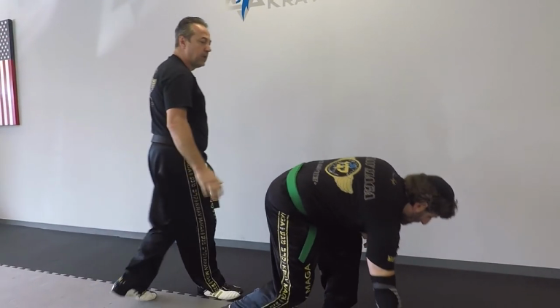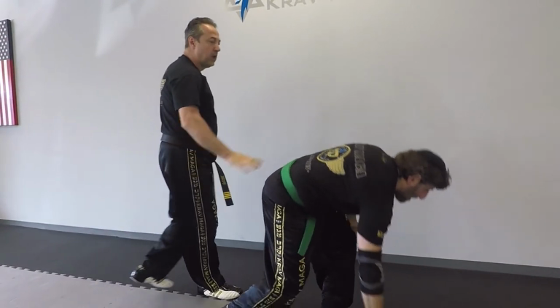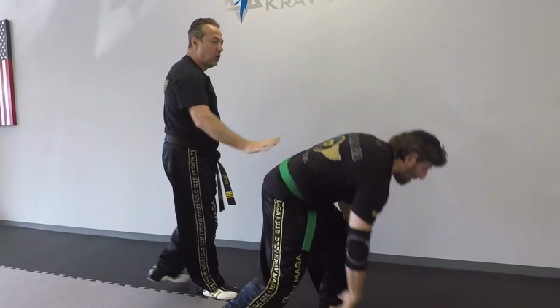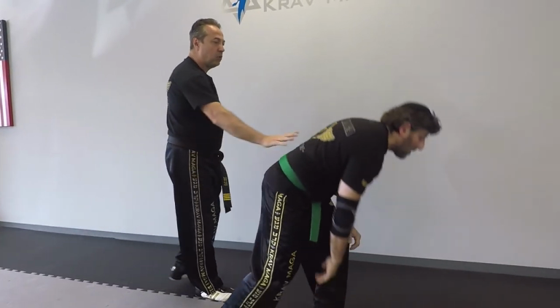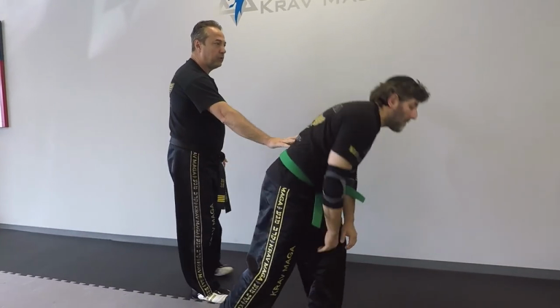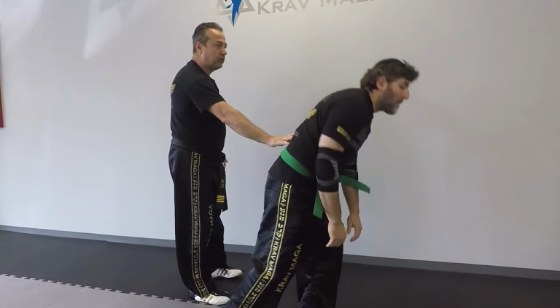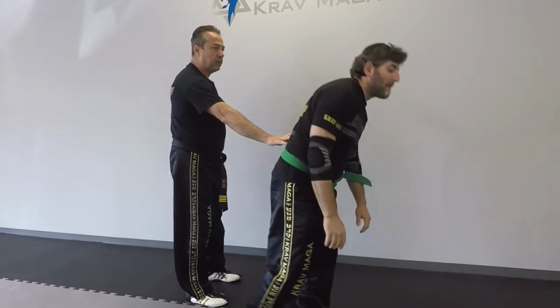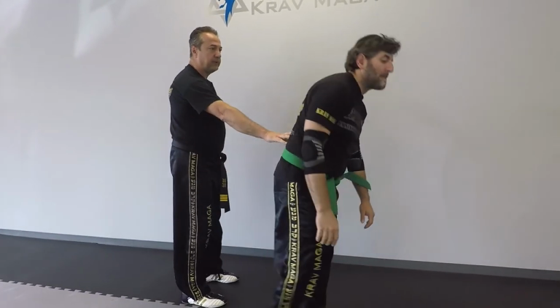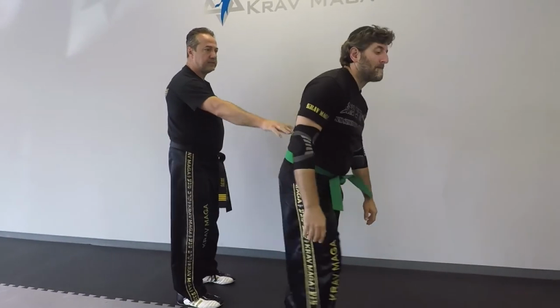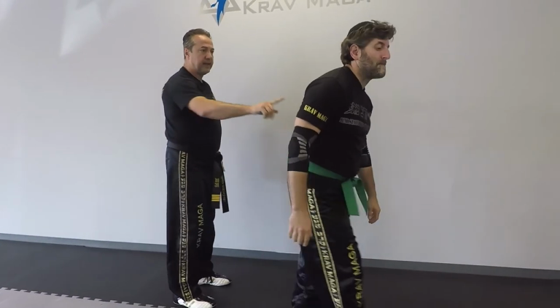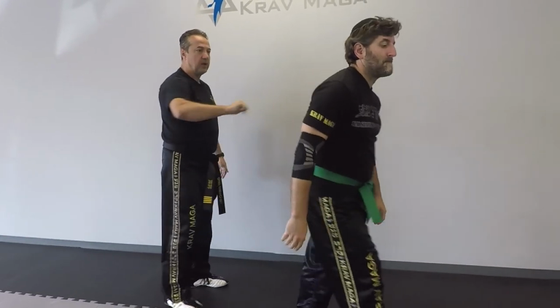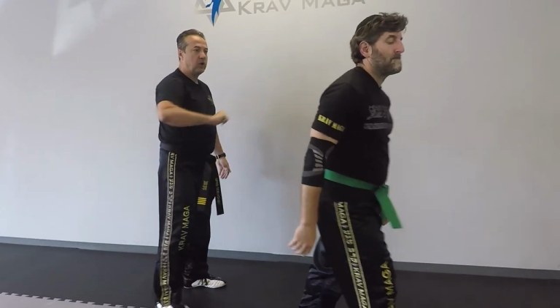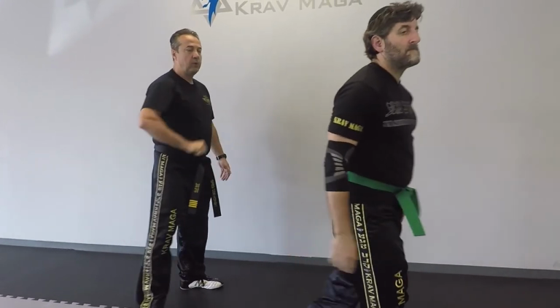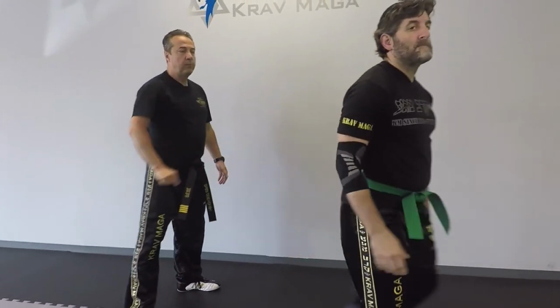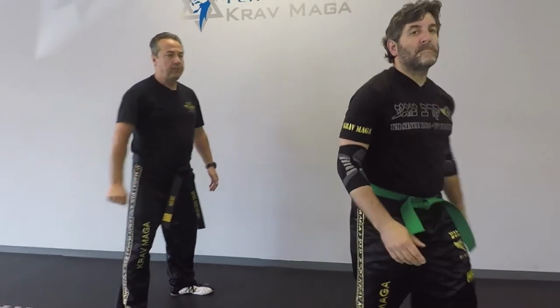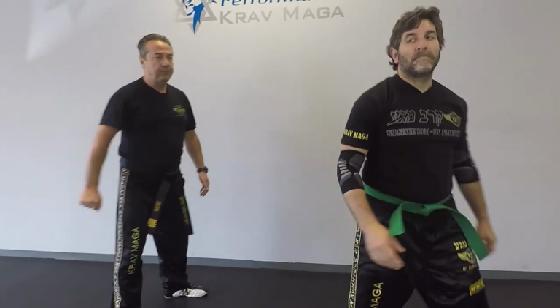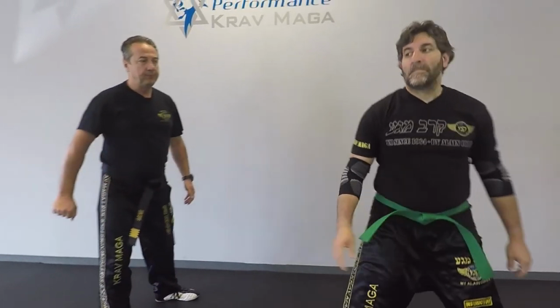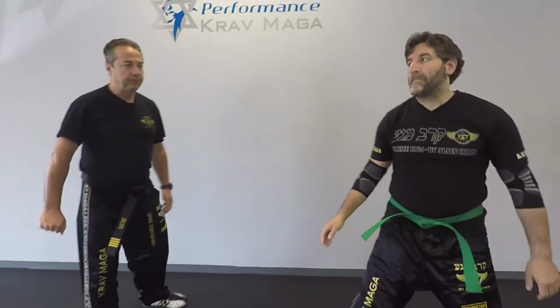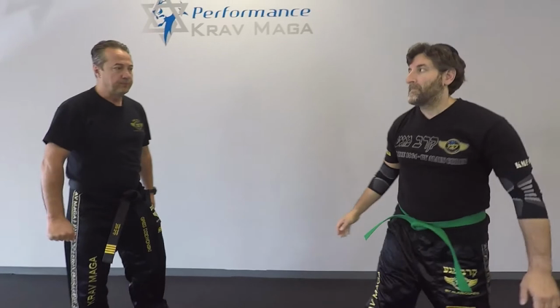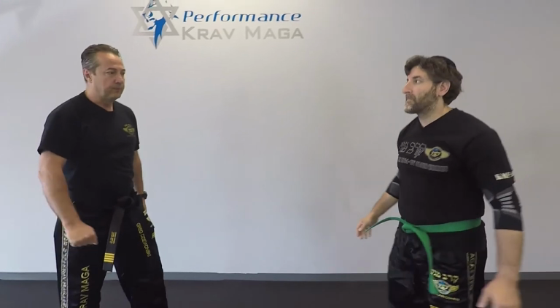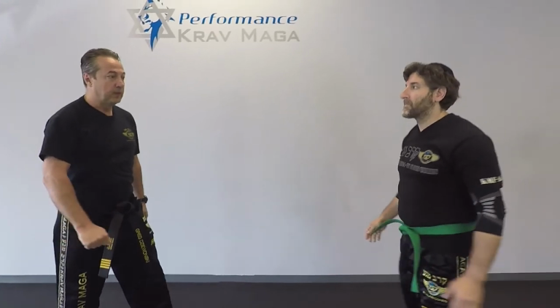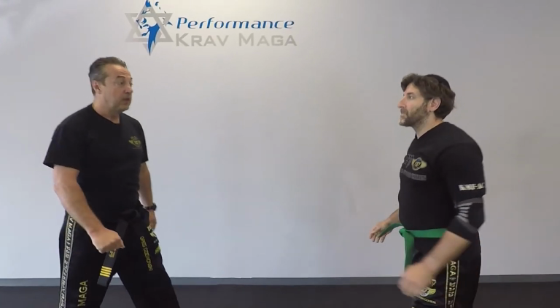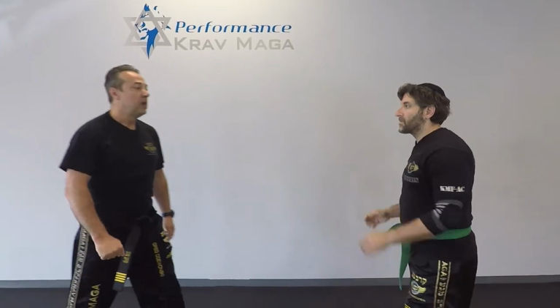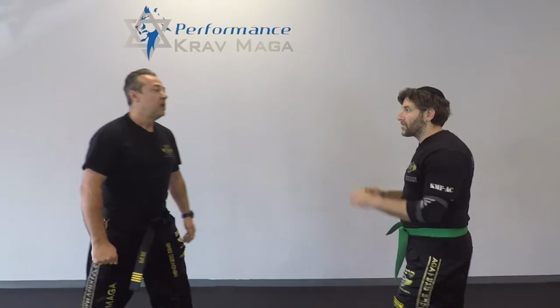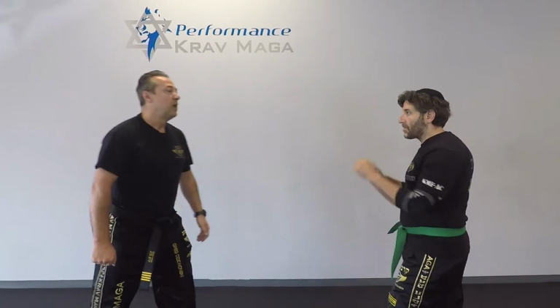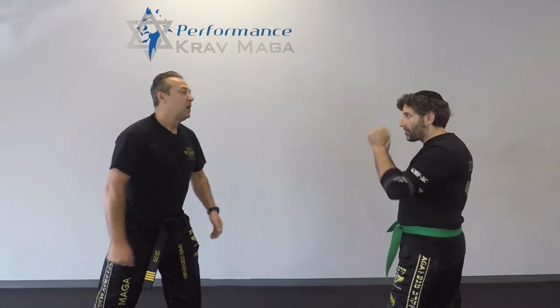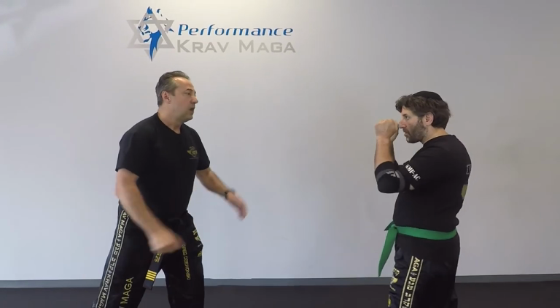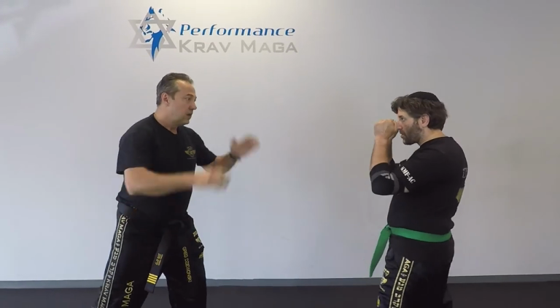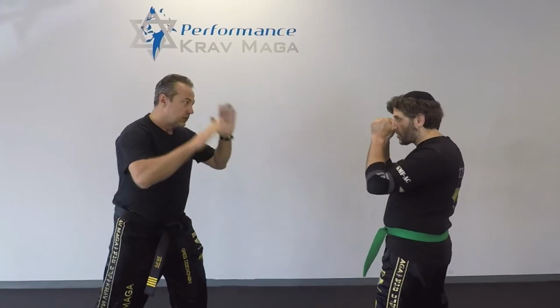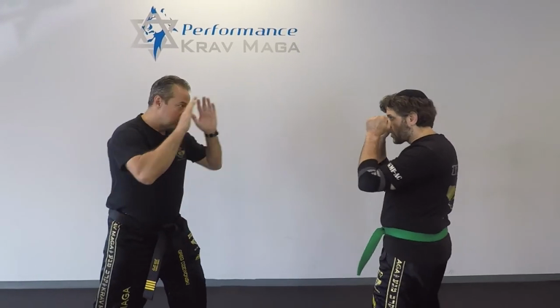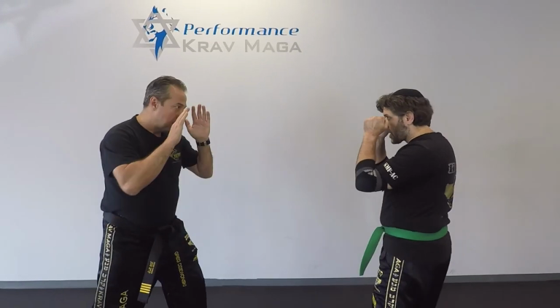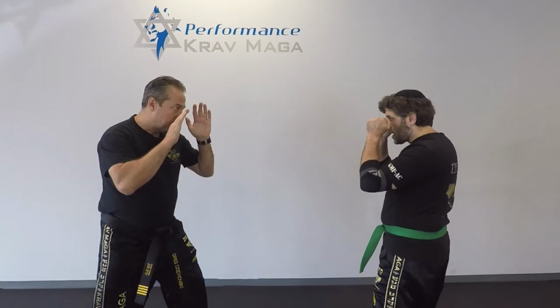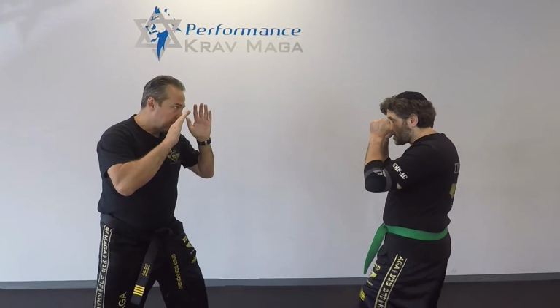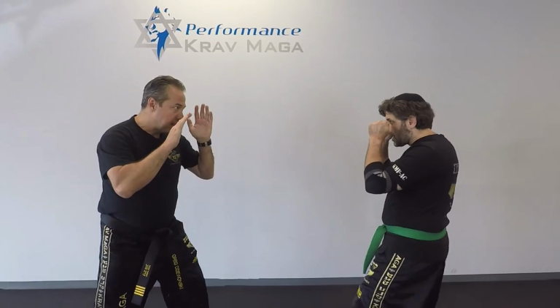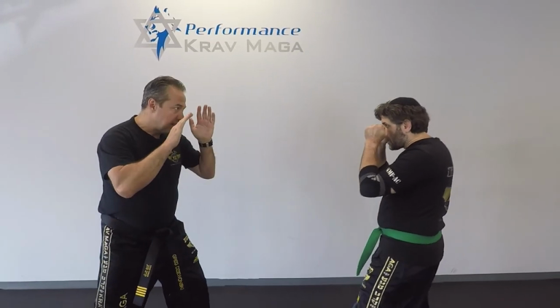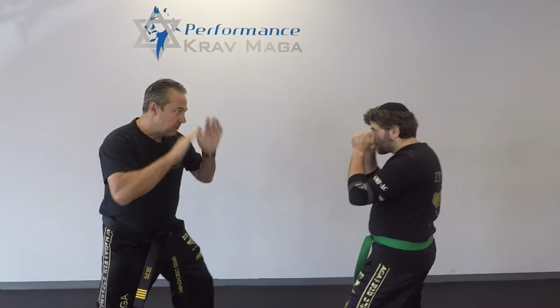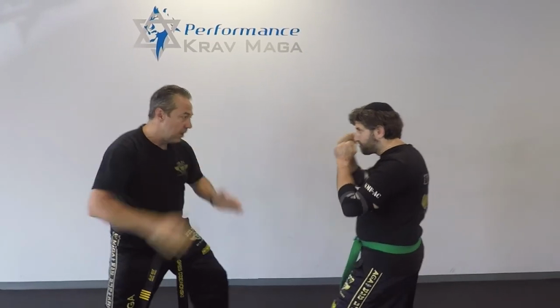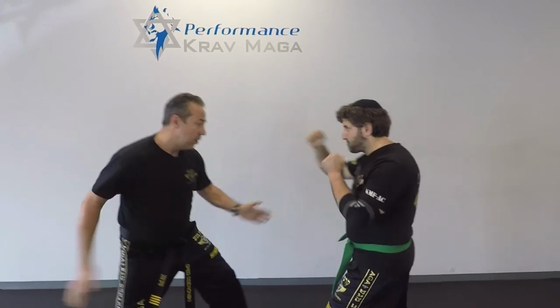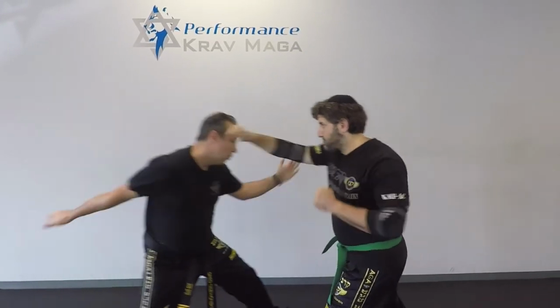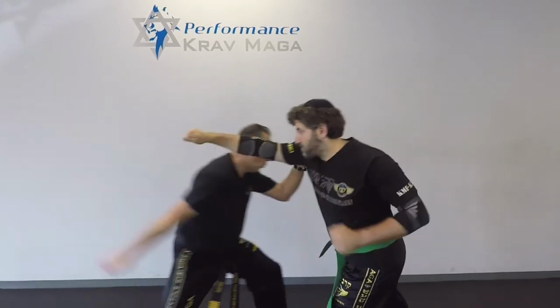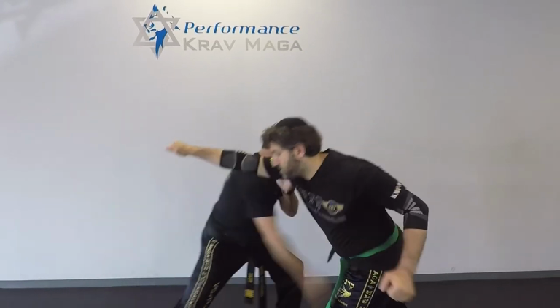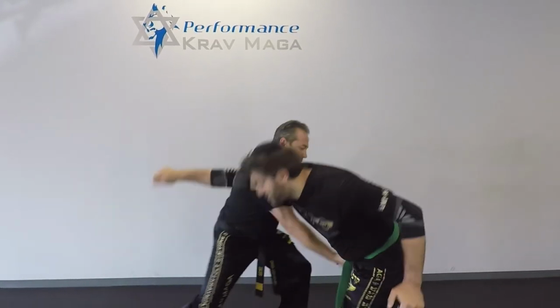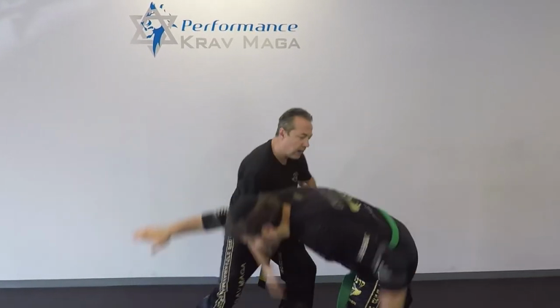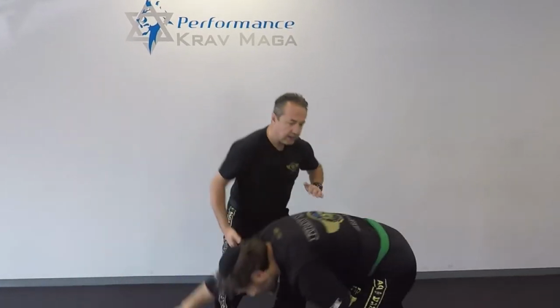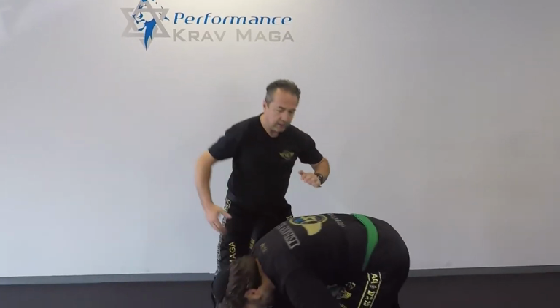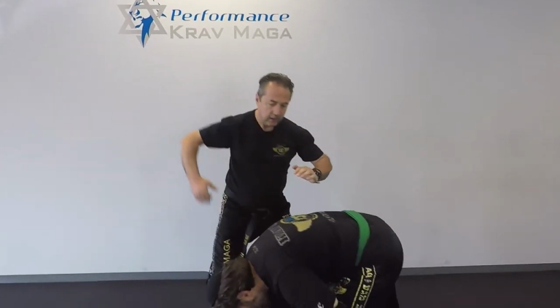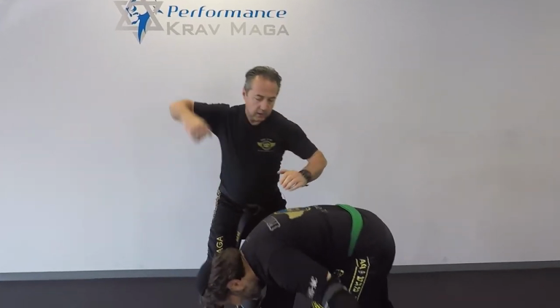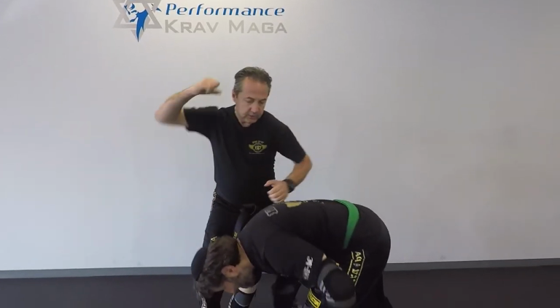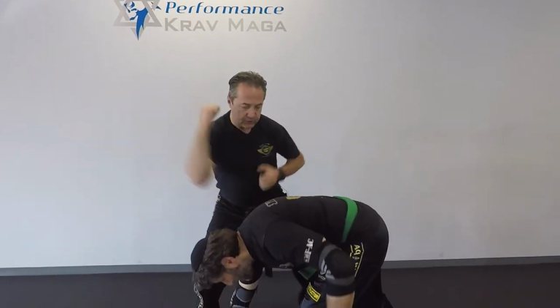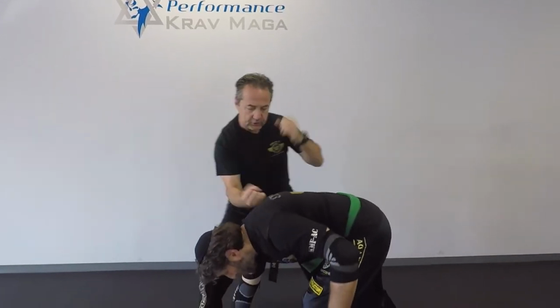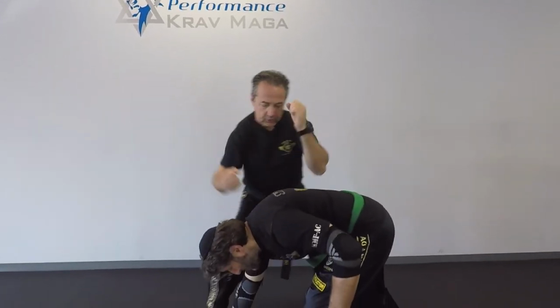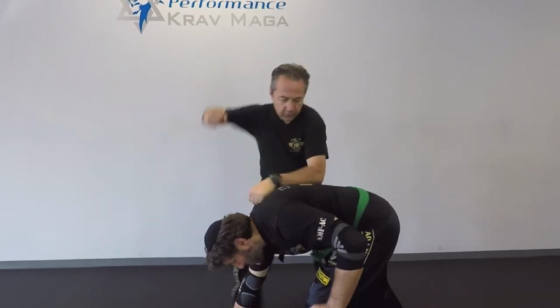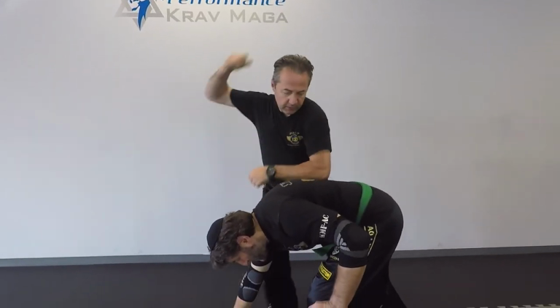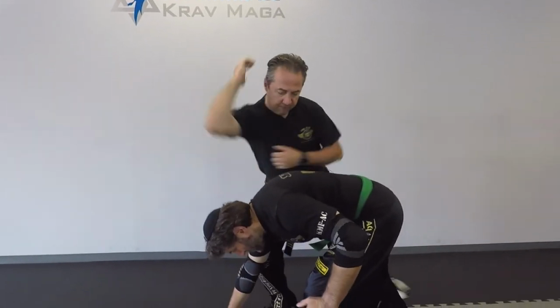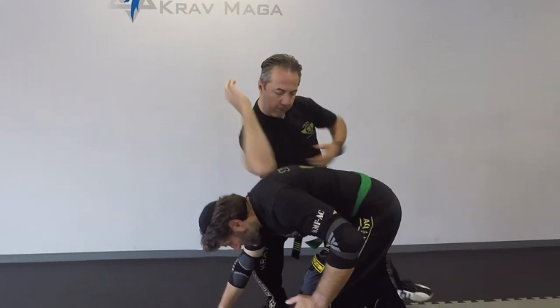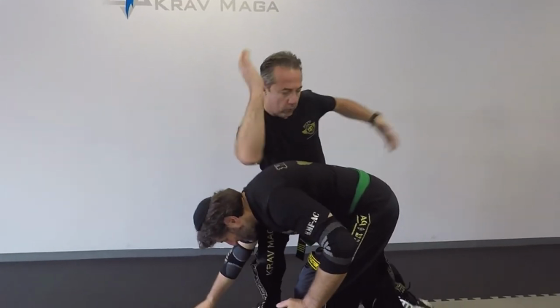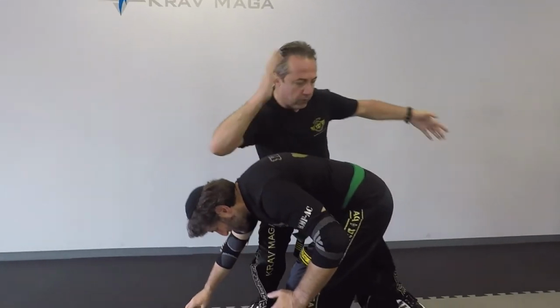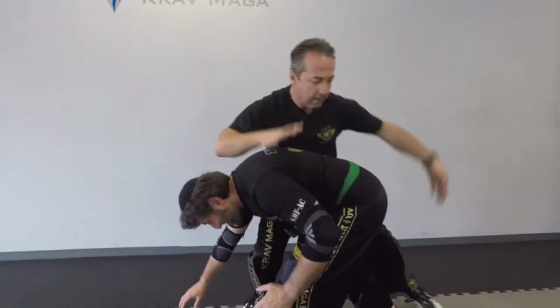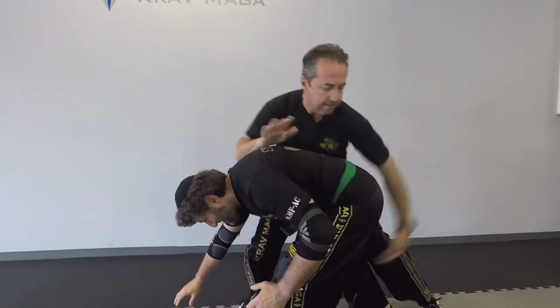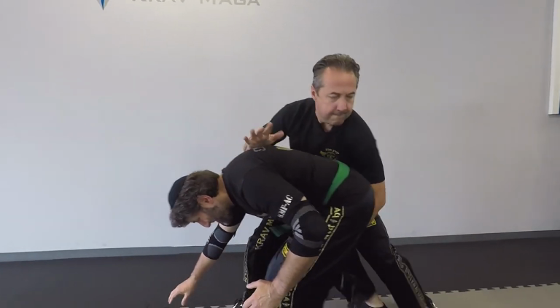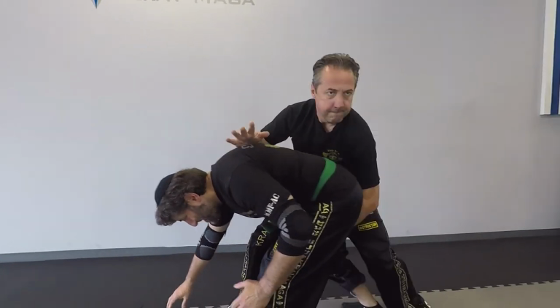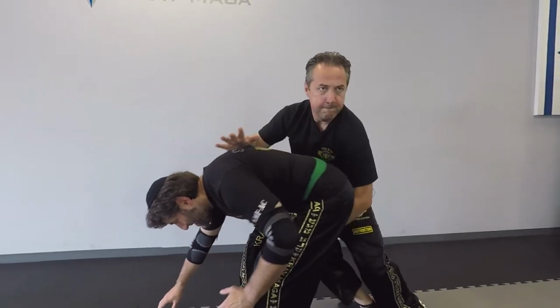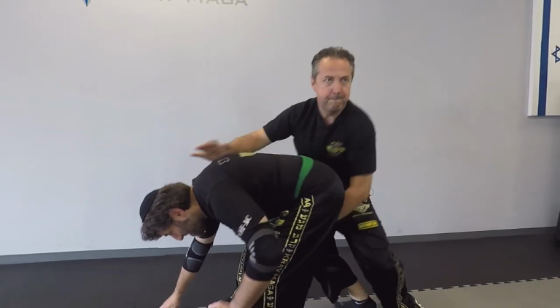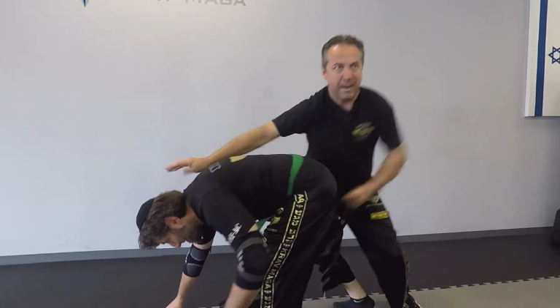We'll do it from this angle one more time. One, two, three, four, pow!